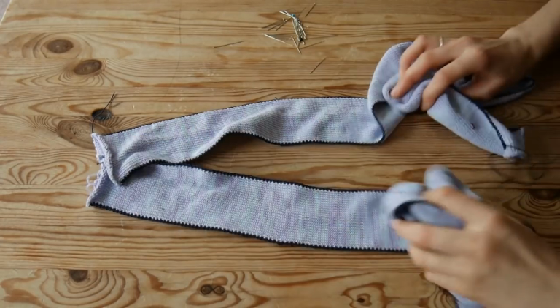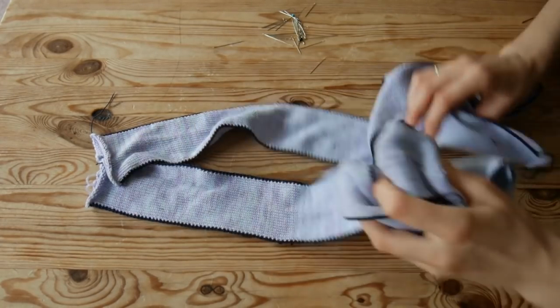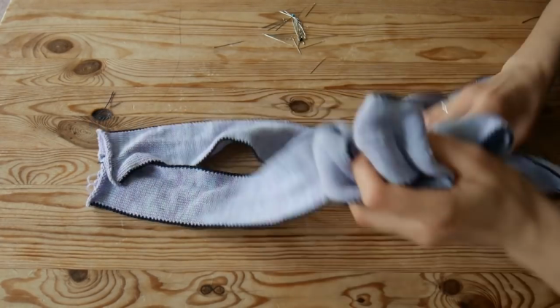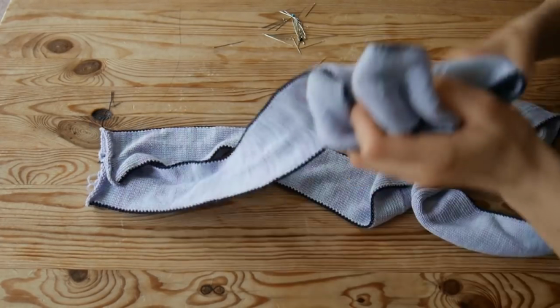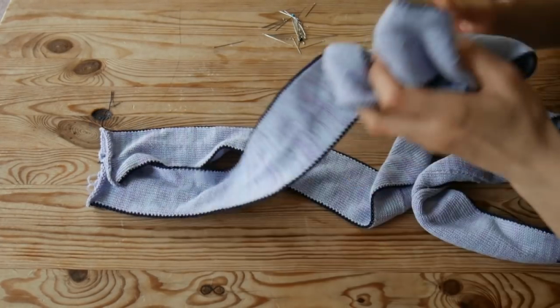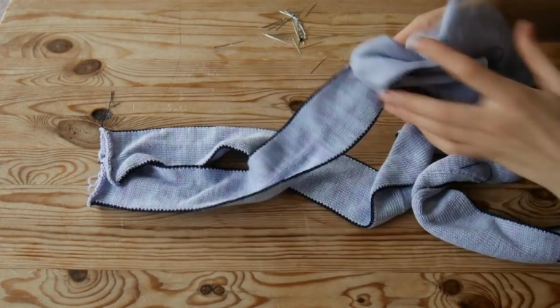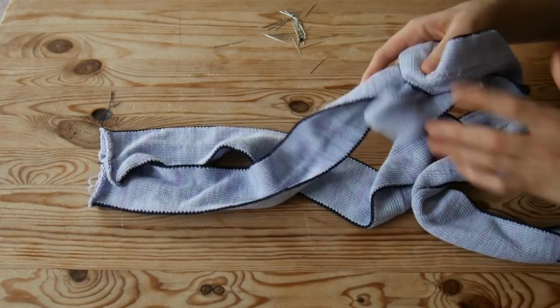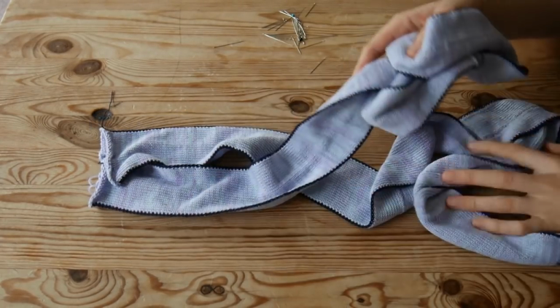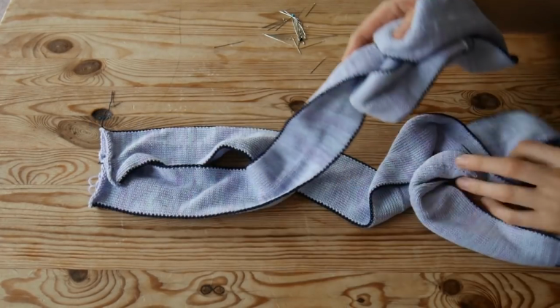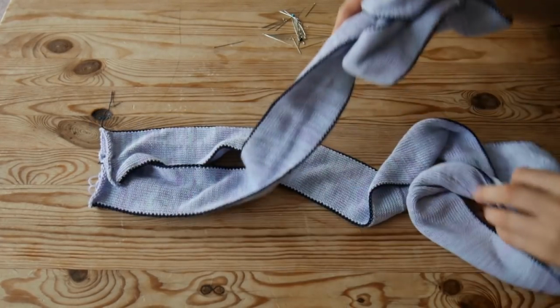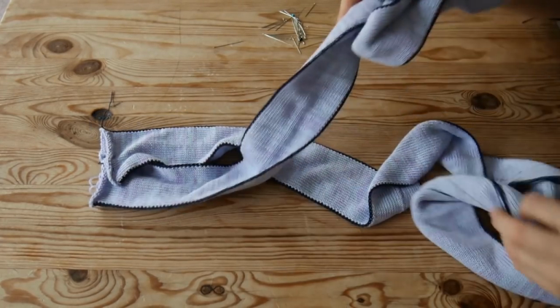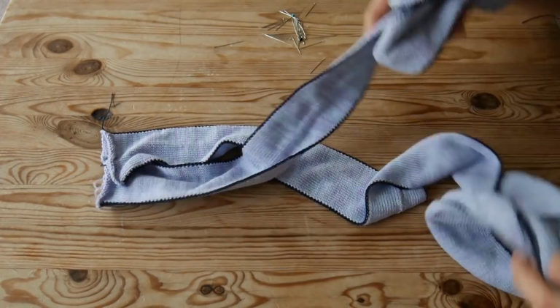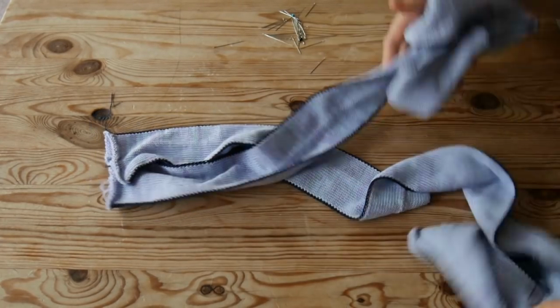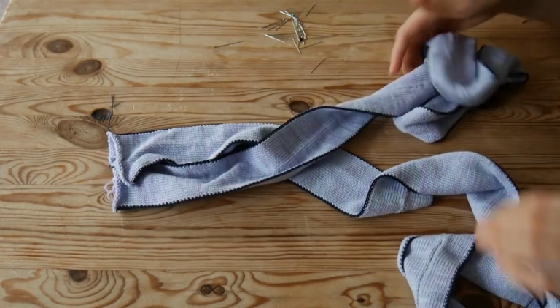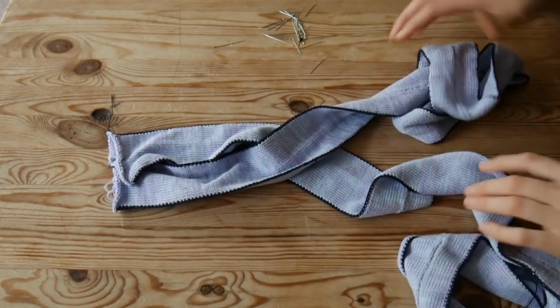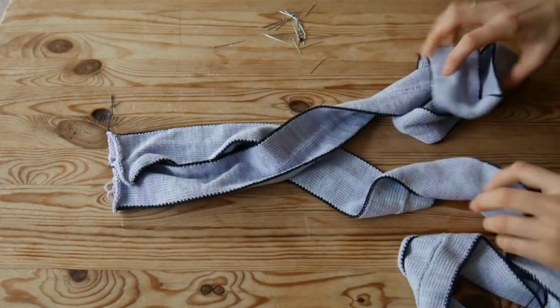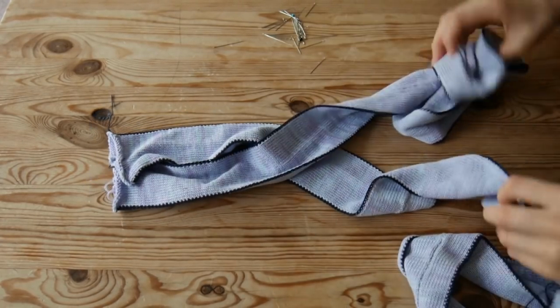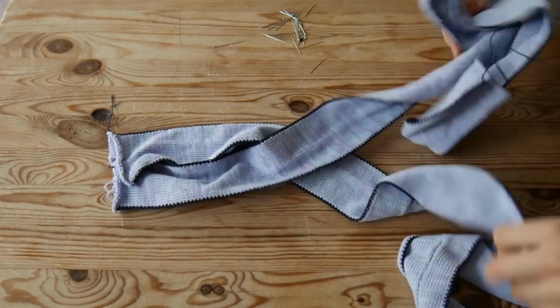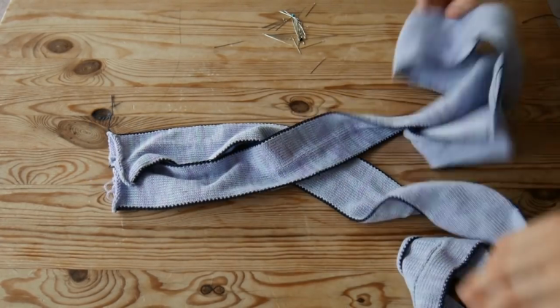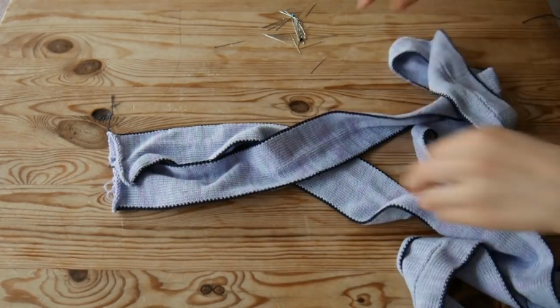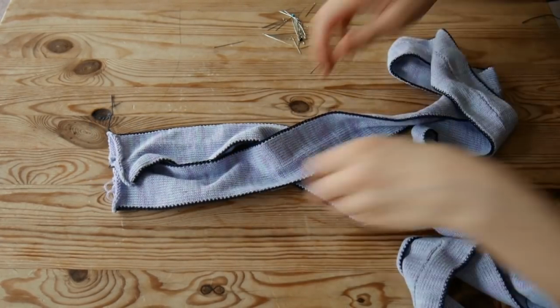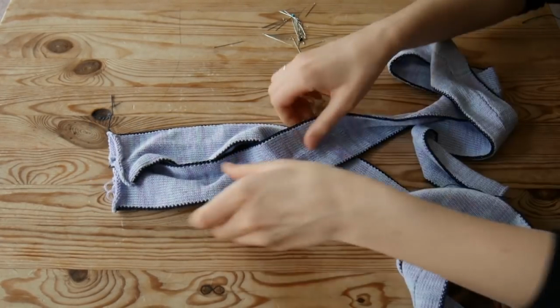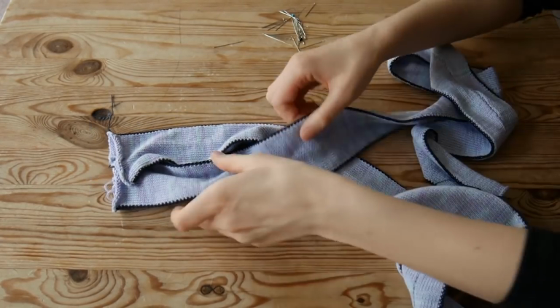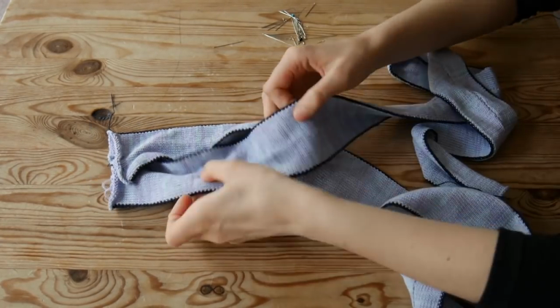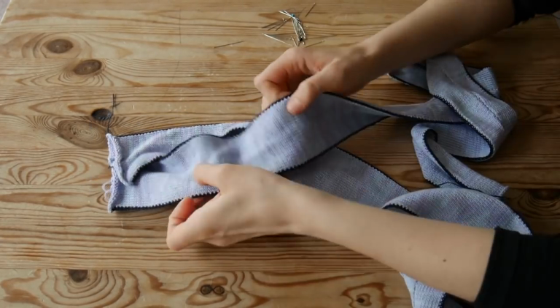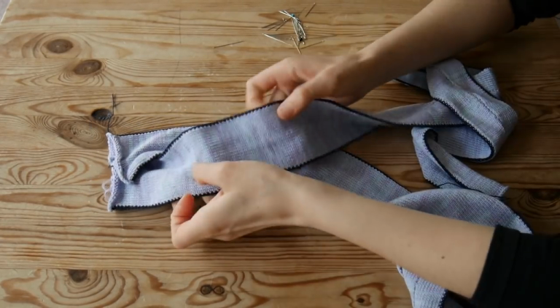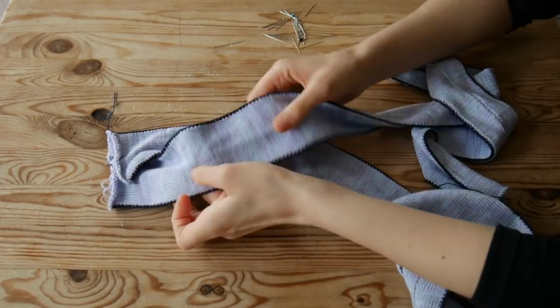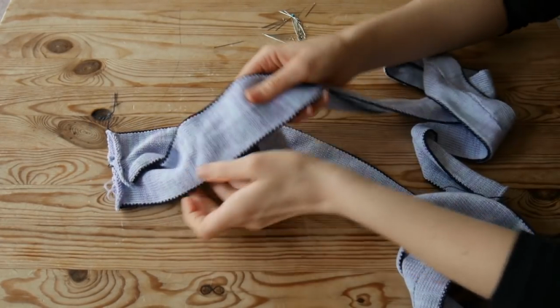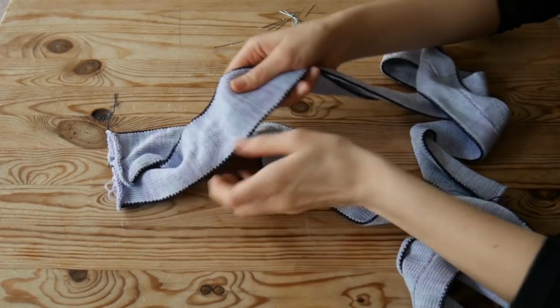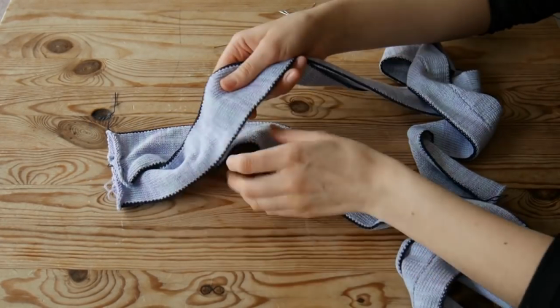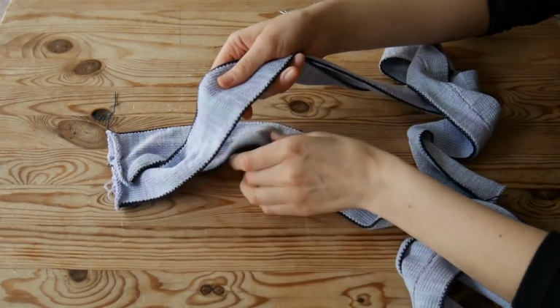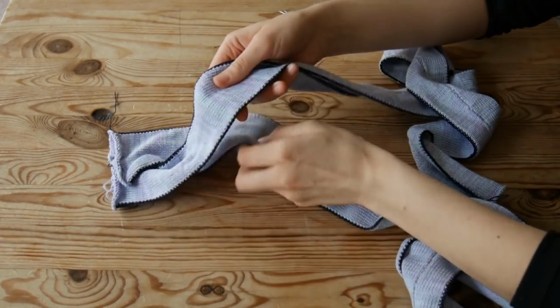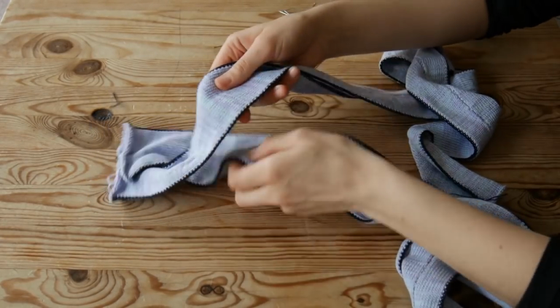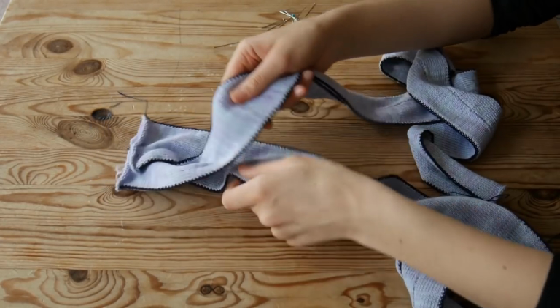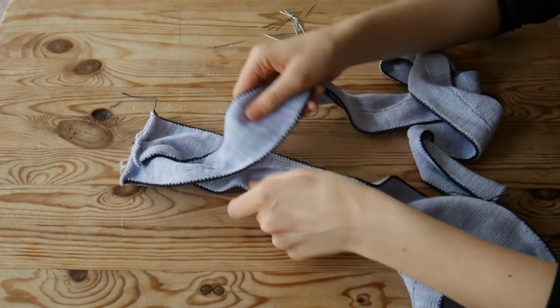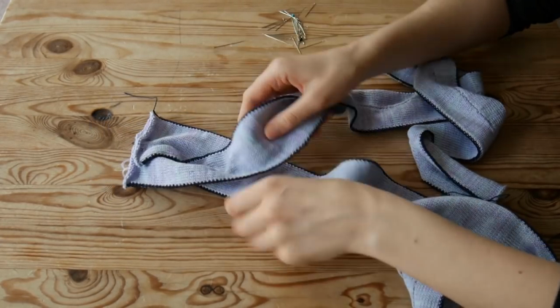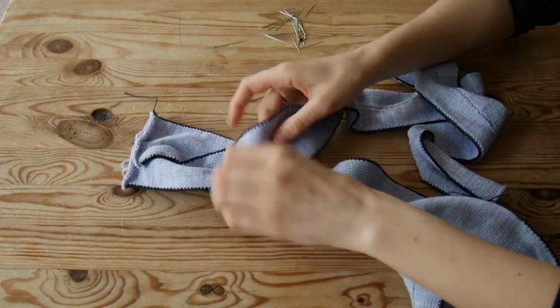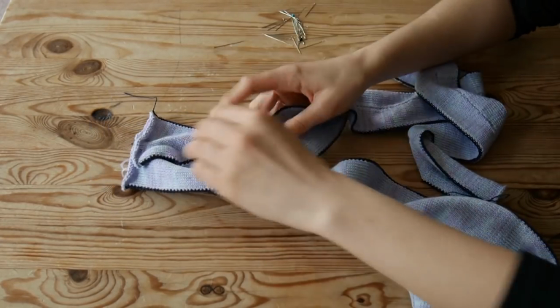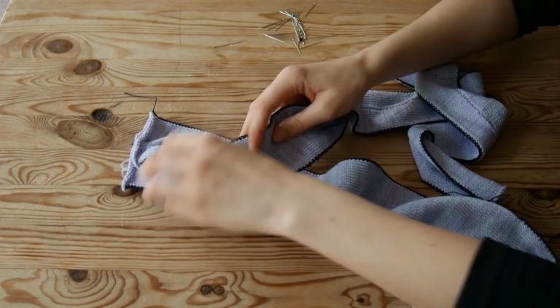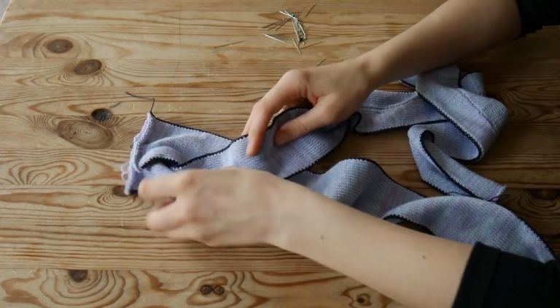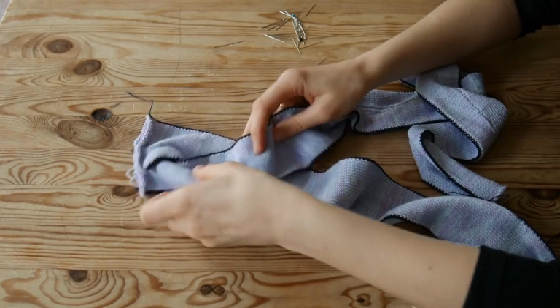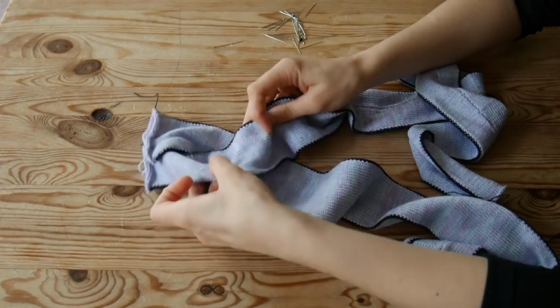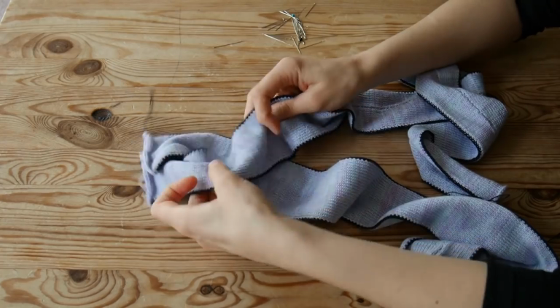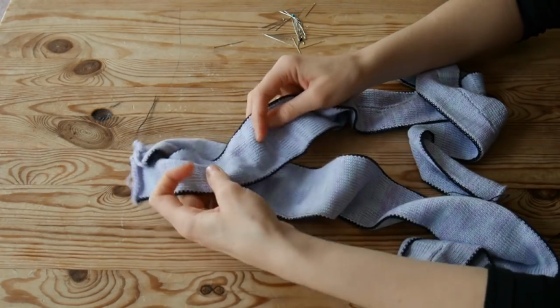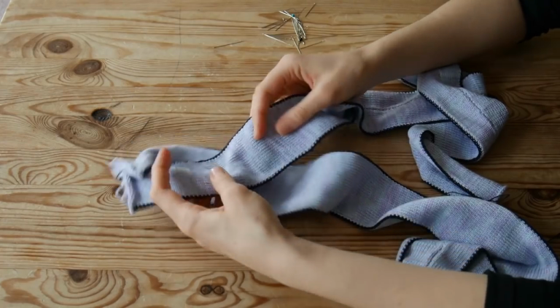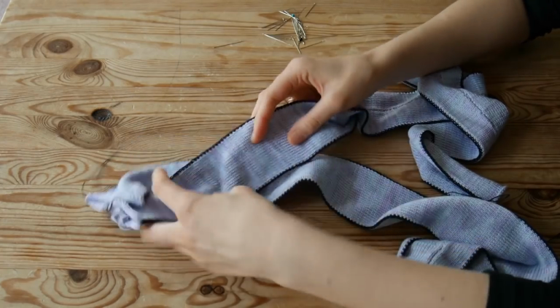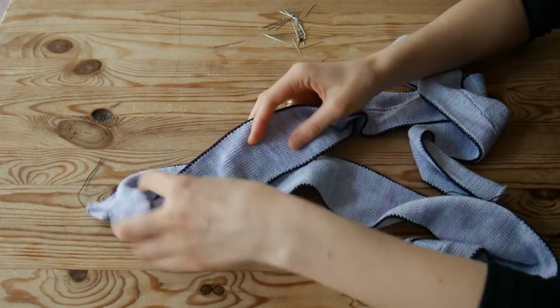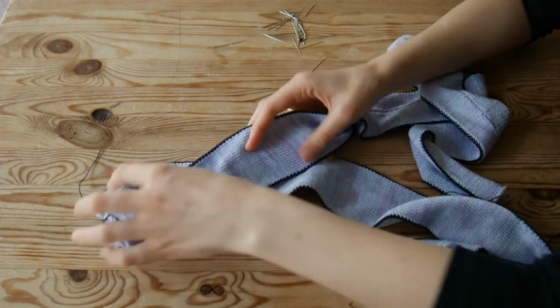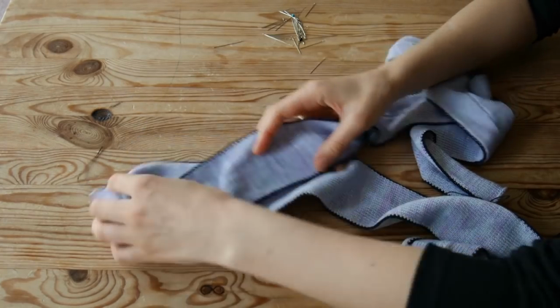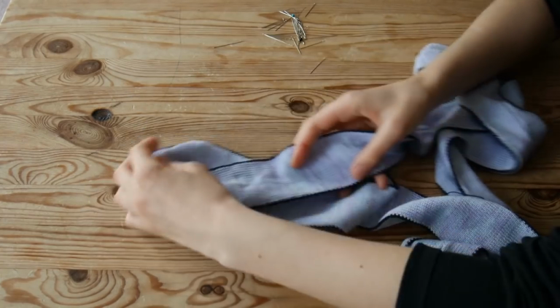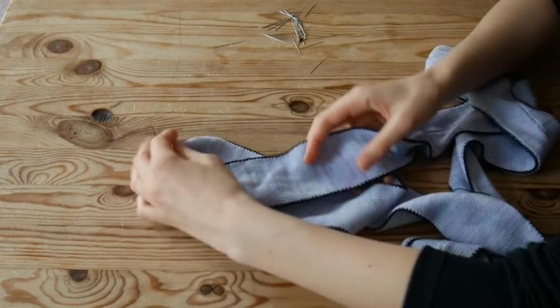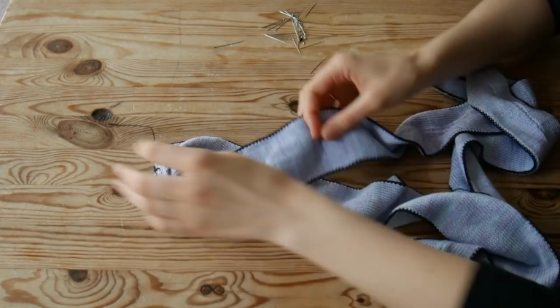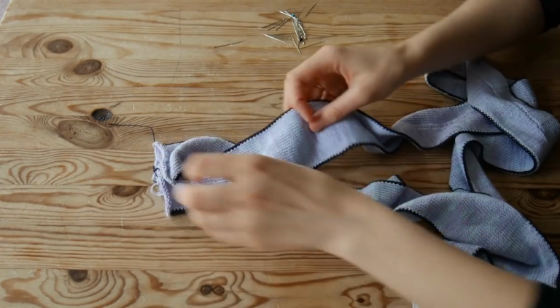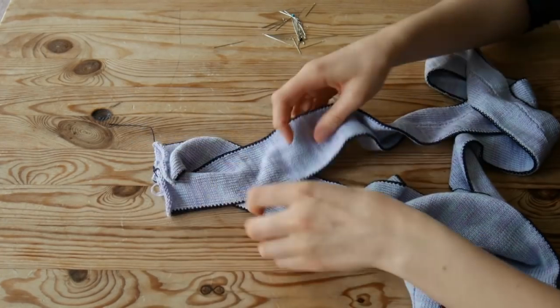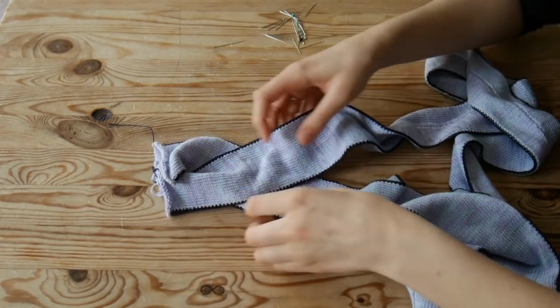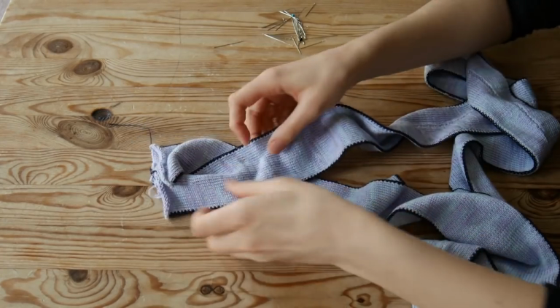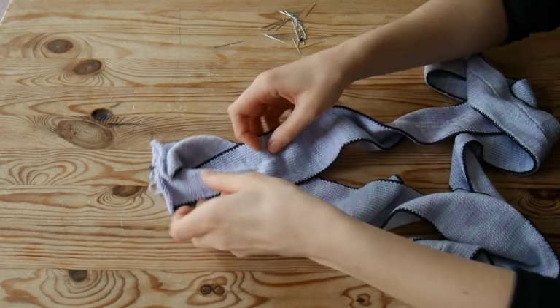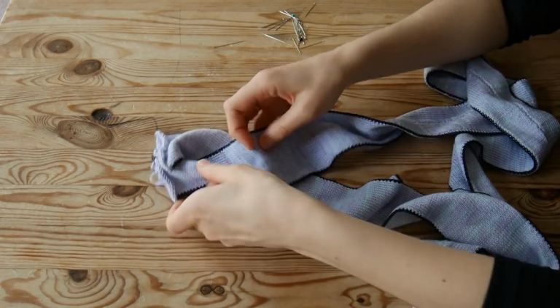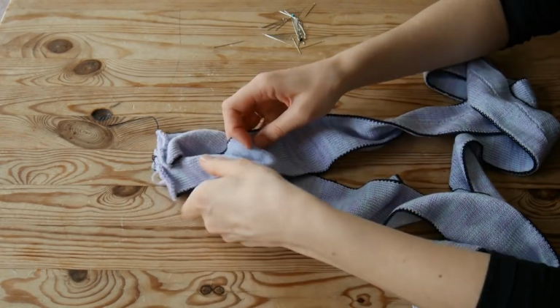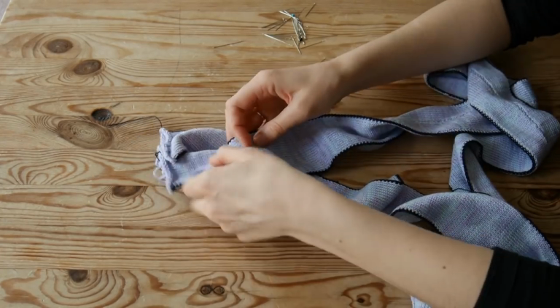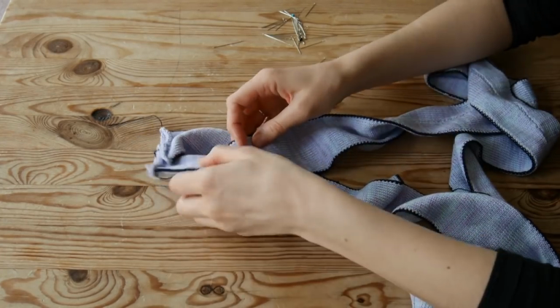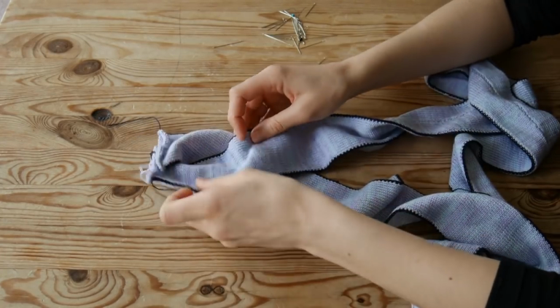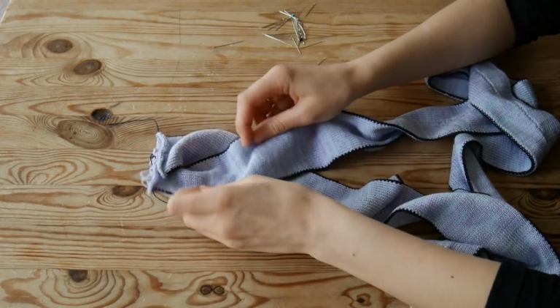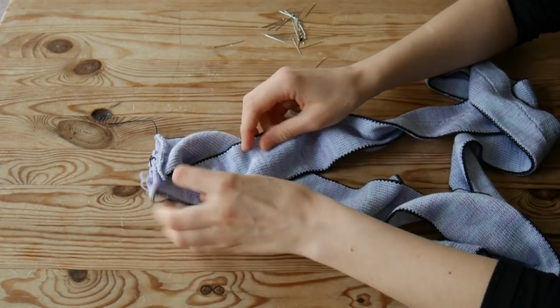Twist the cable and pin as you go along. Make sure the panels are sitting flat.